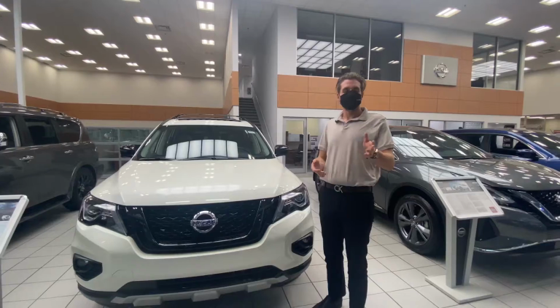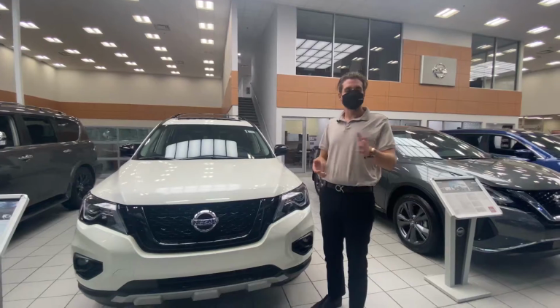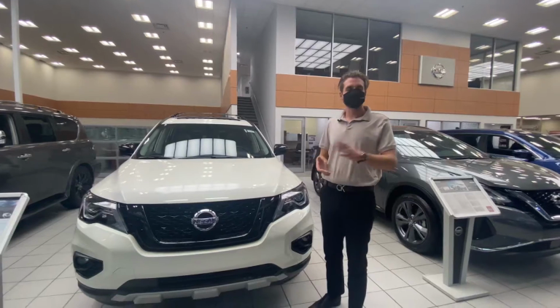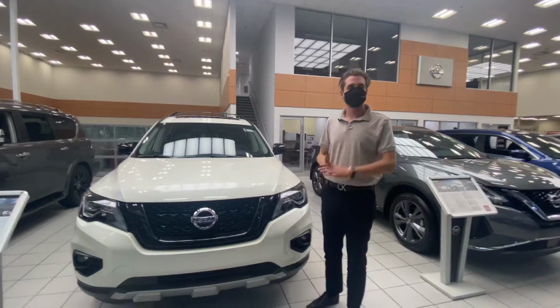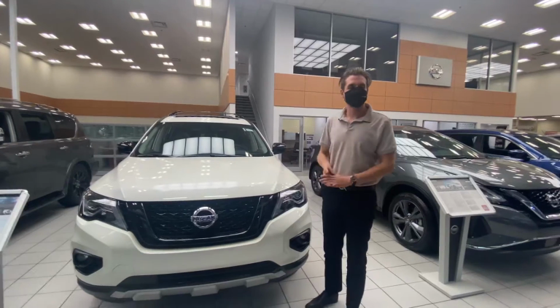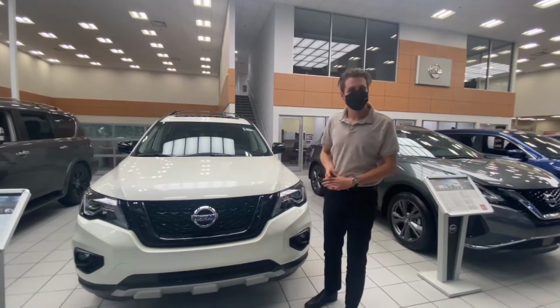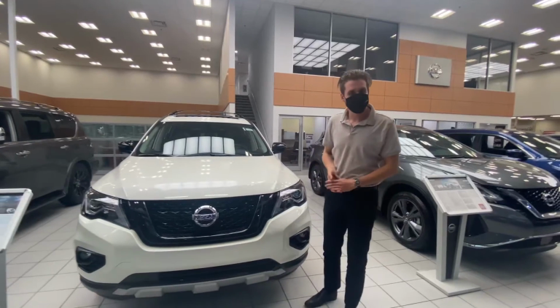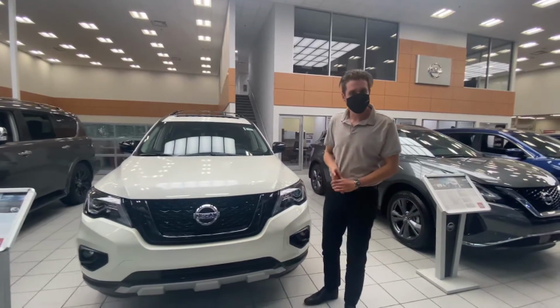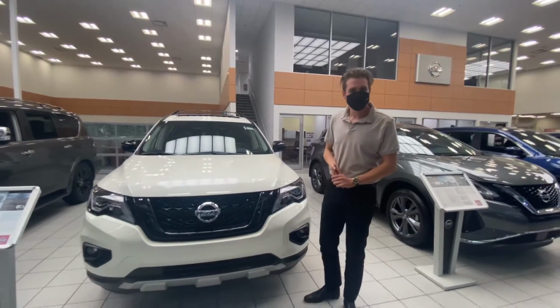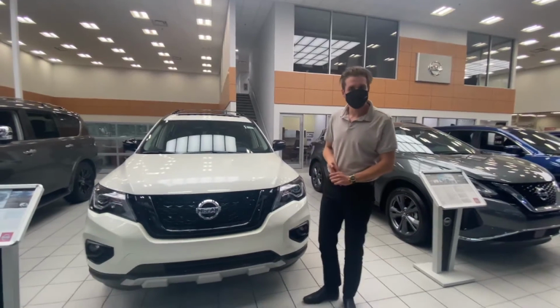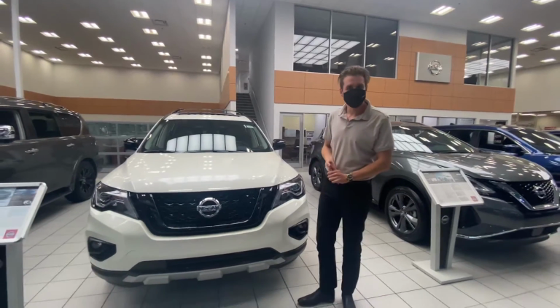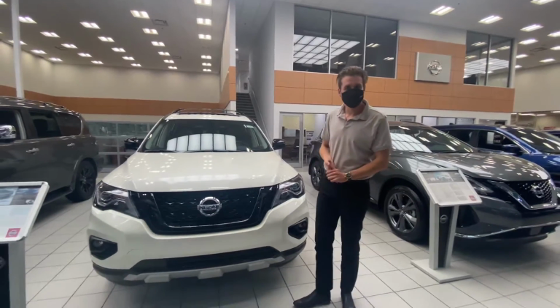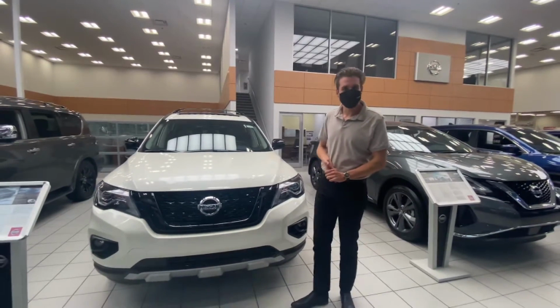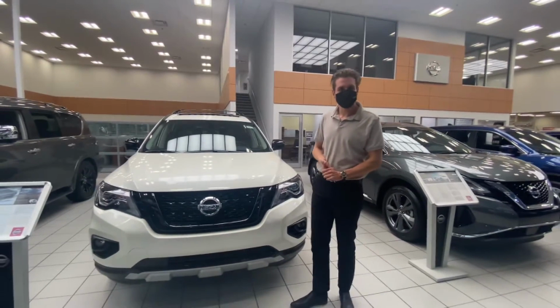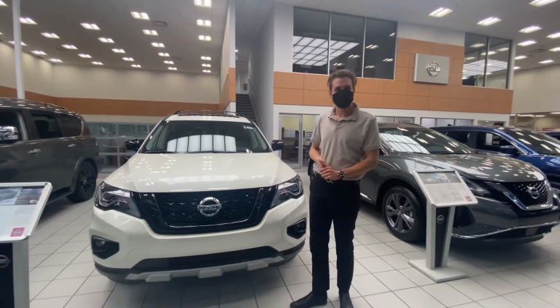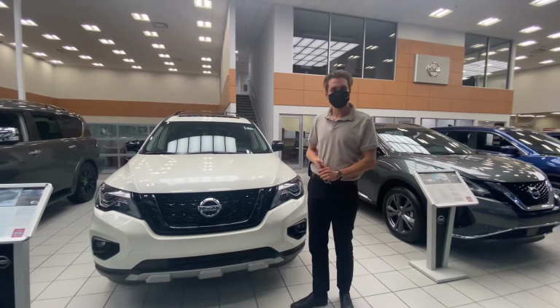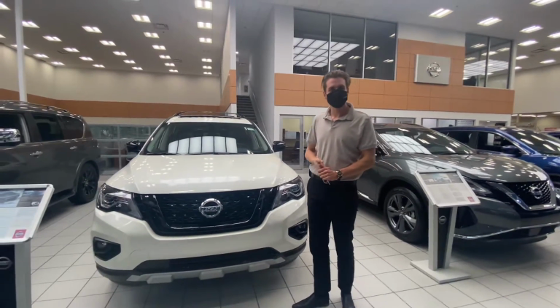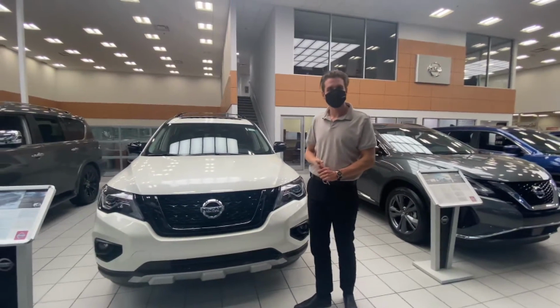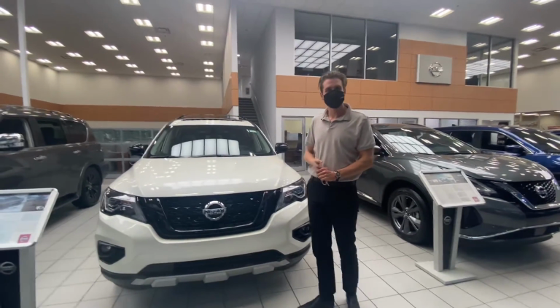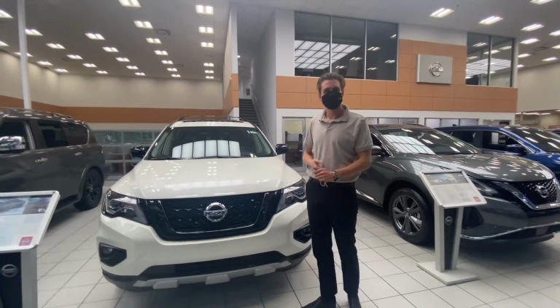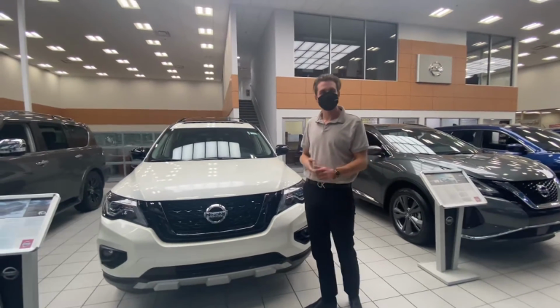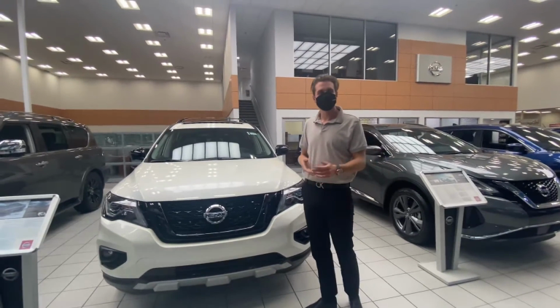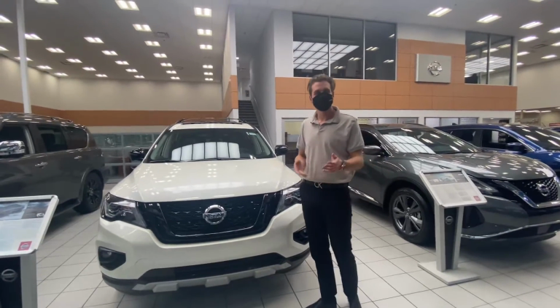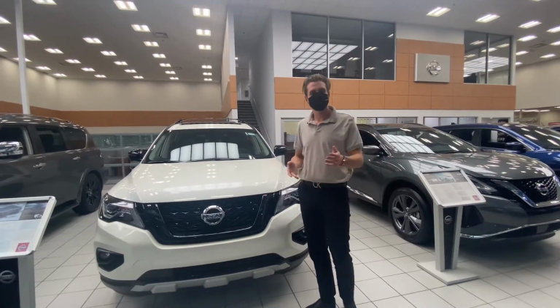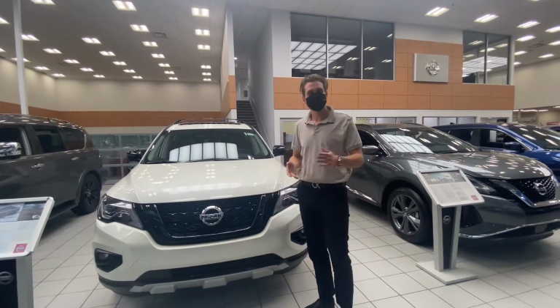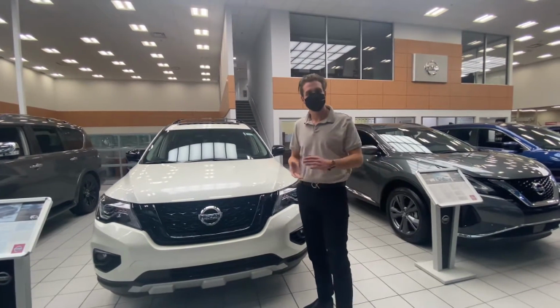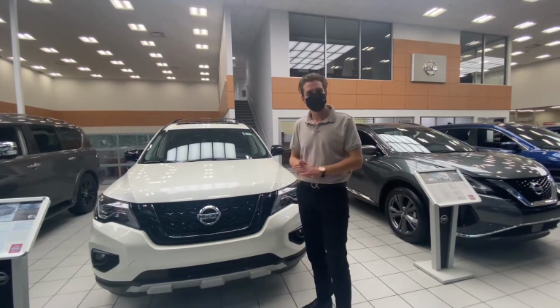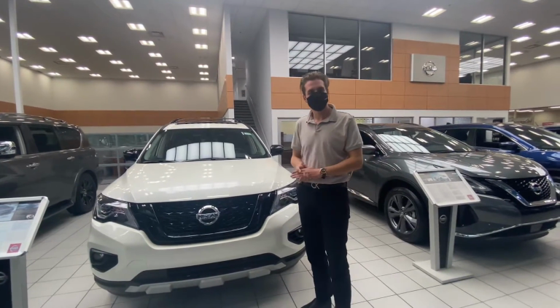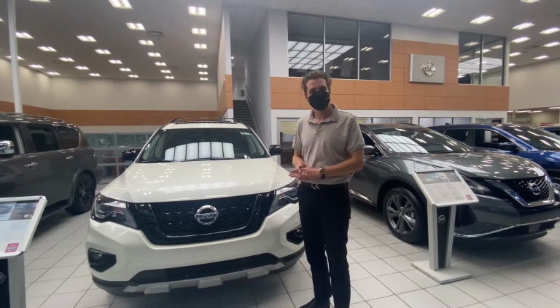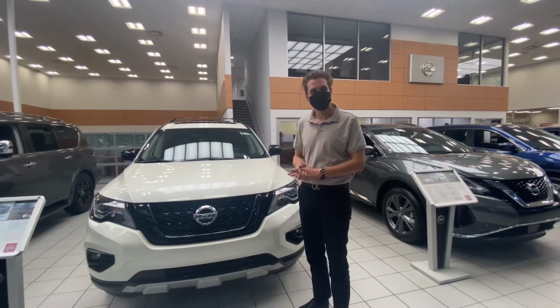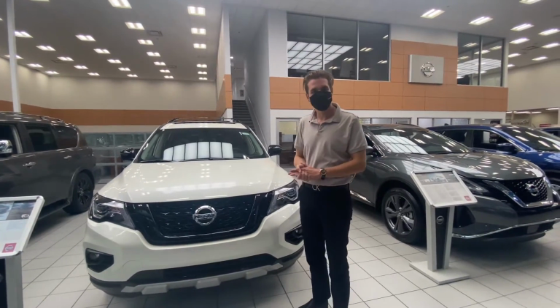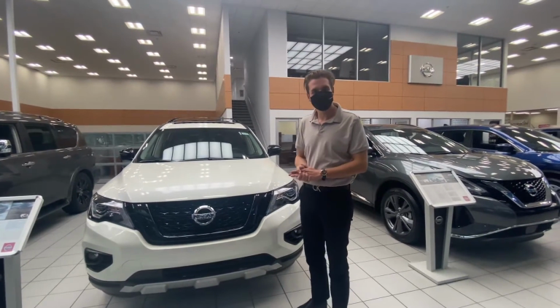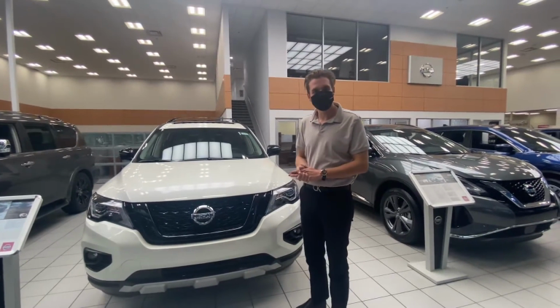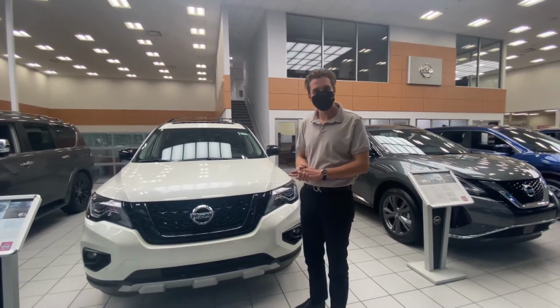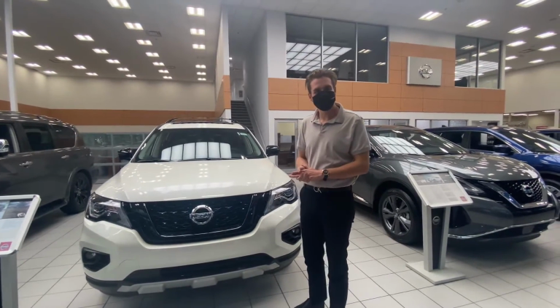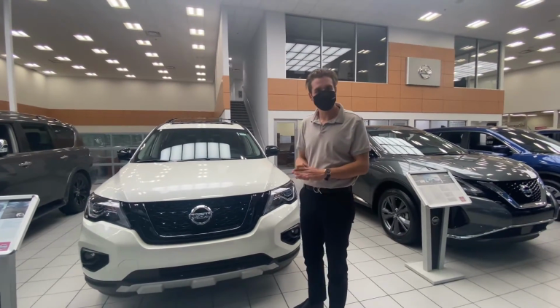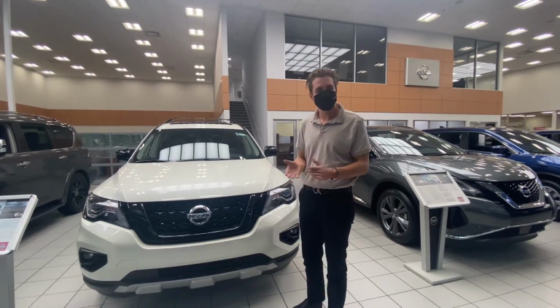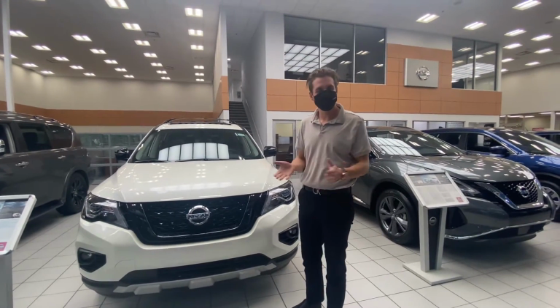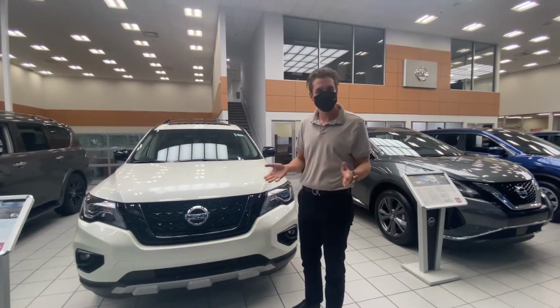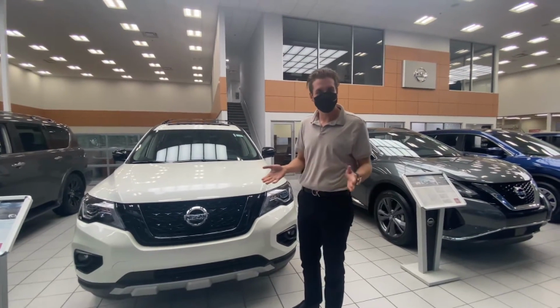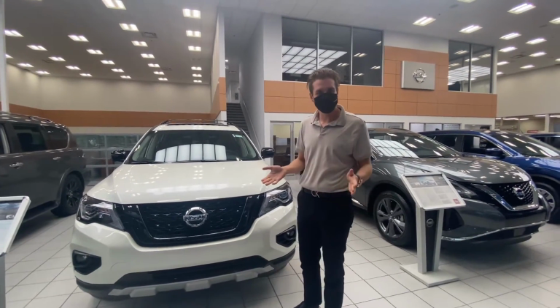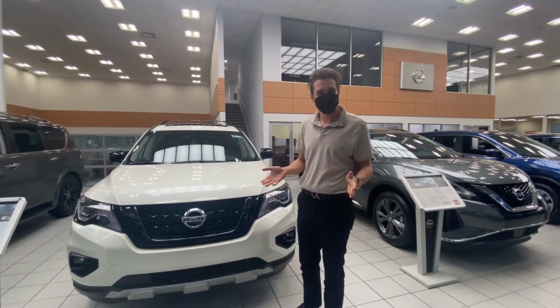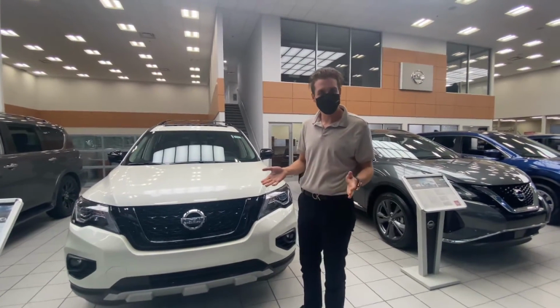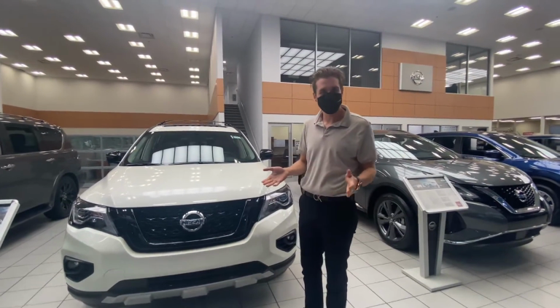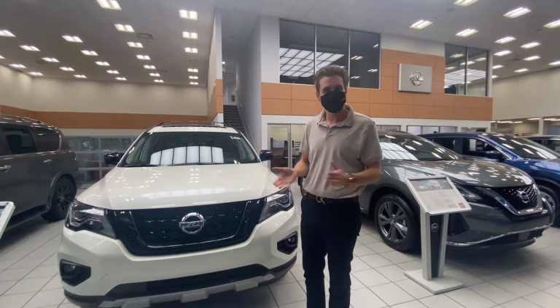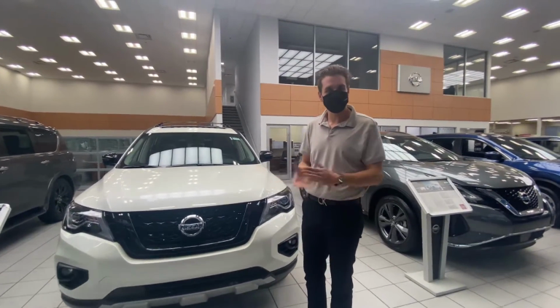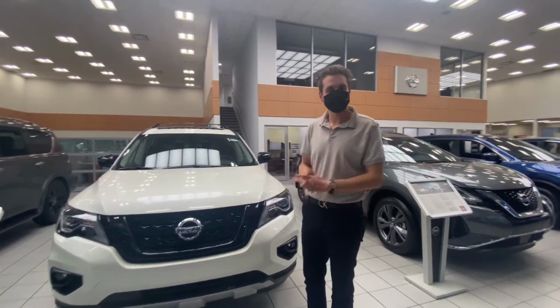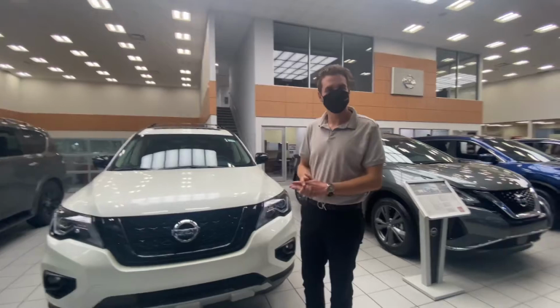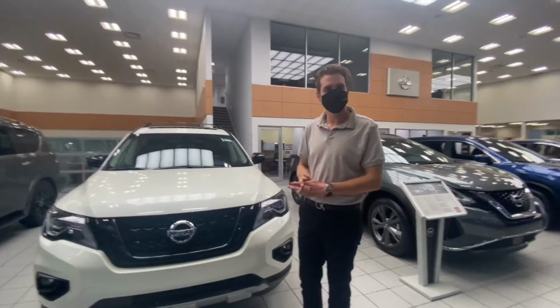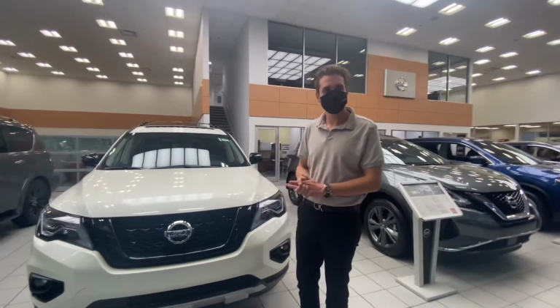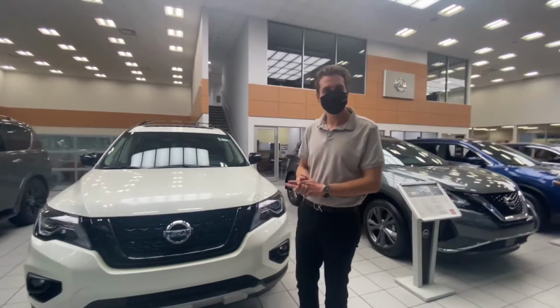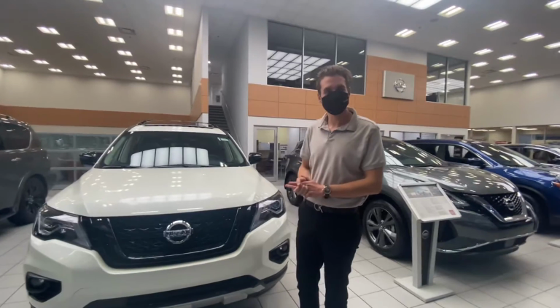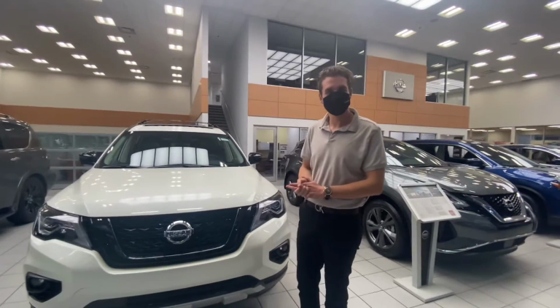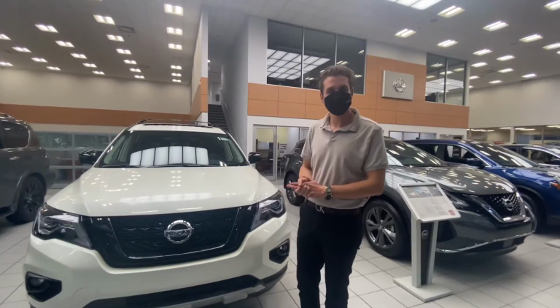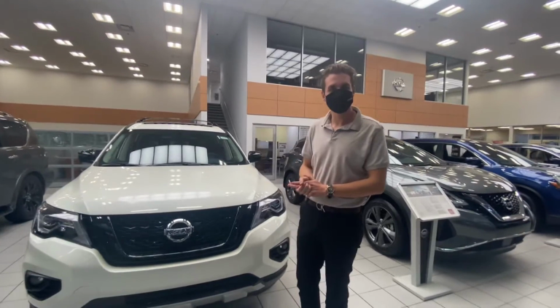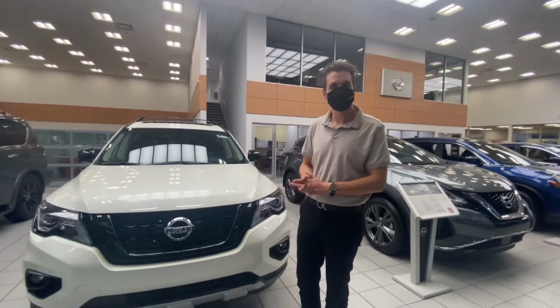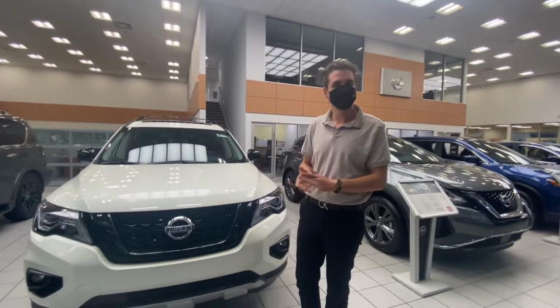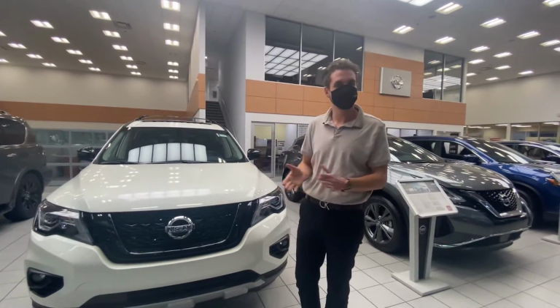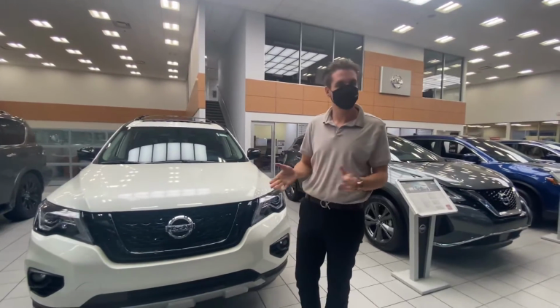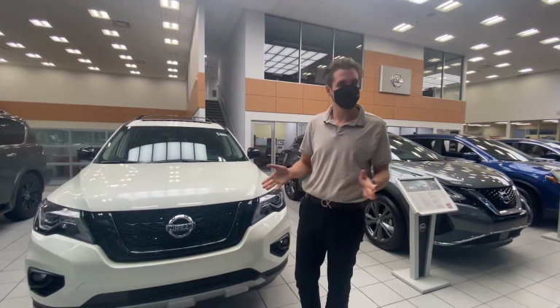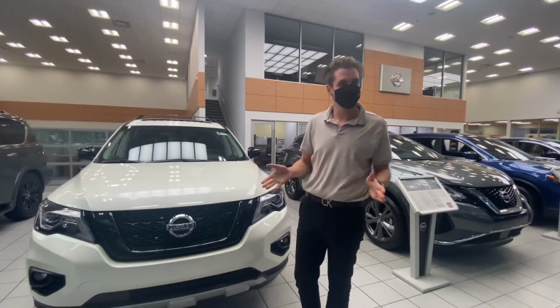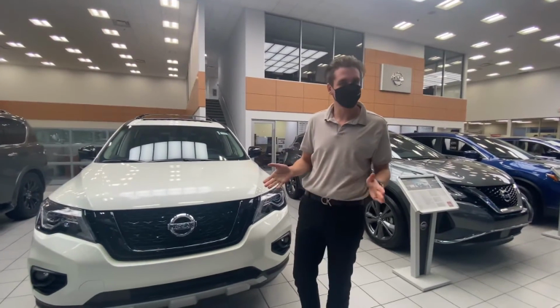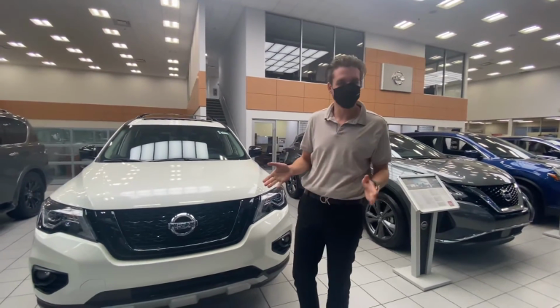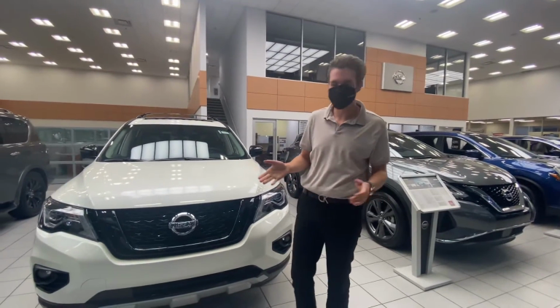Hey Sammy, it's Michael here from LA Nissan. I just stepped in front of the camera and noticed that you haven't been contacting me recently, so I thought I'd show you a different option.